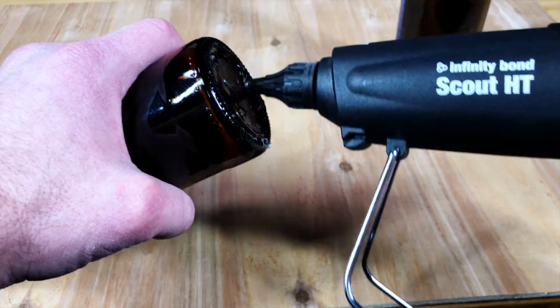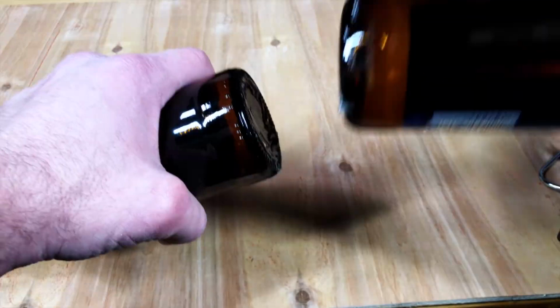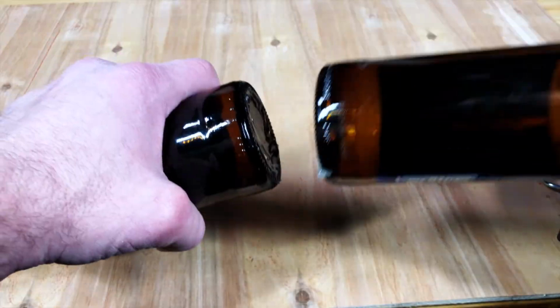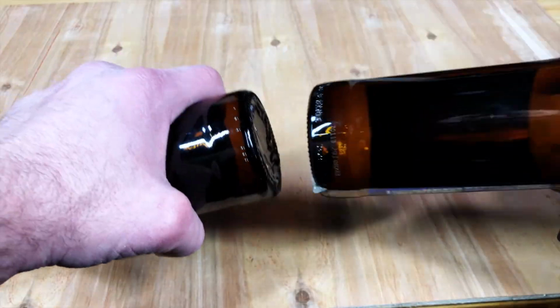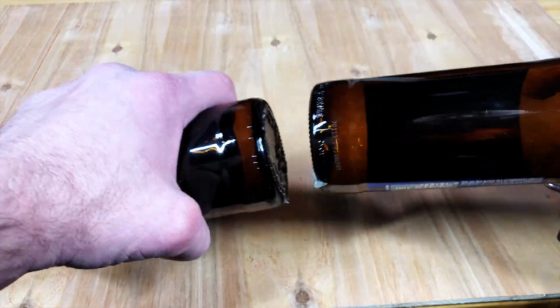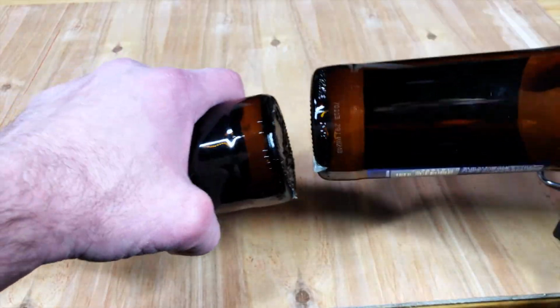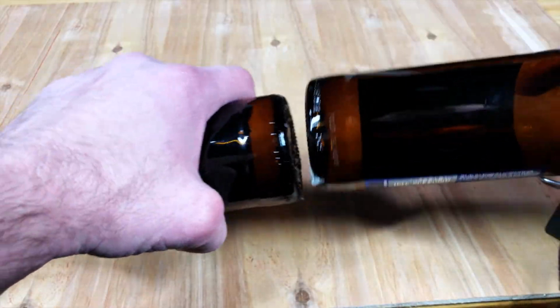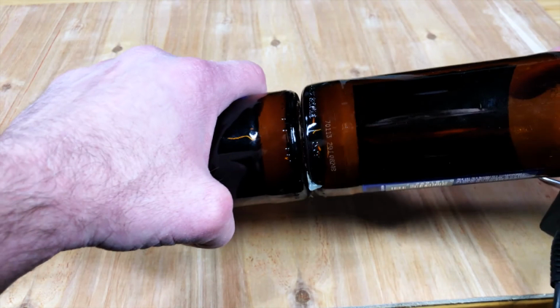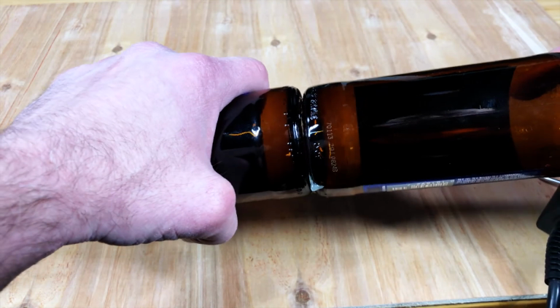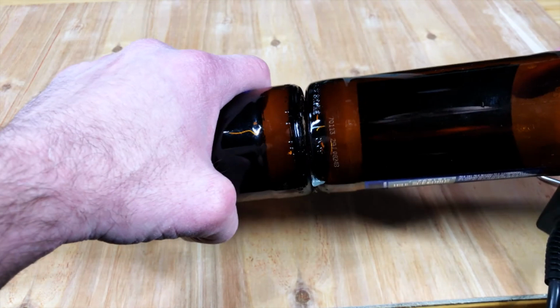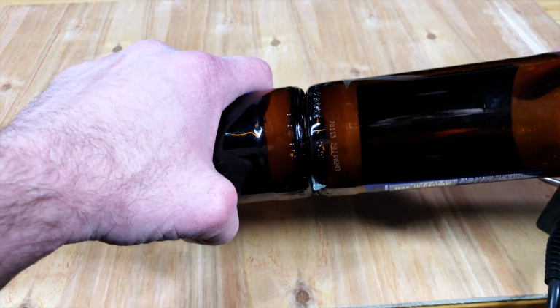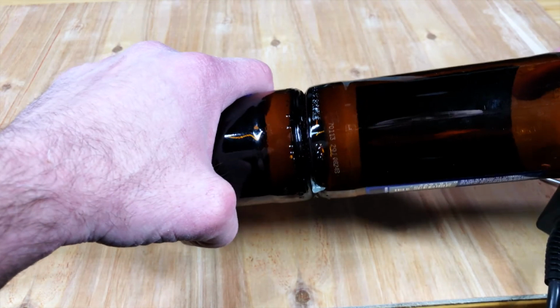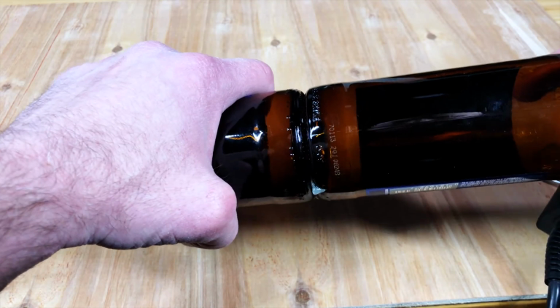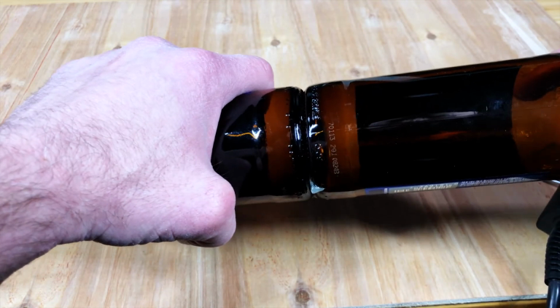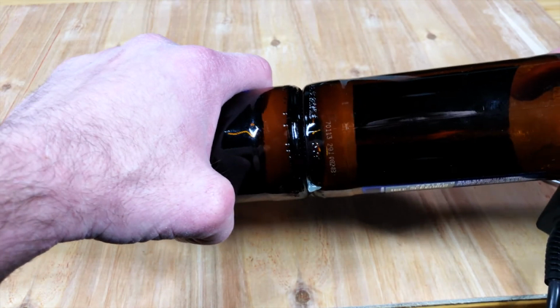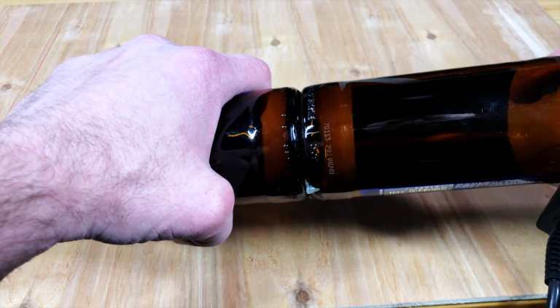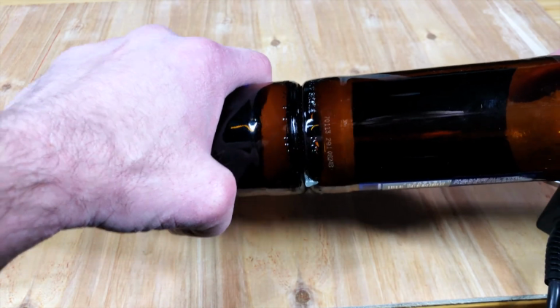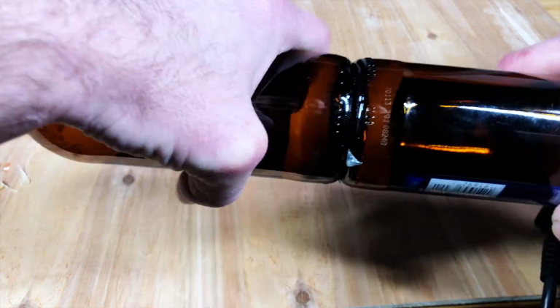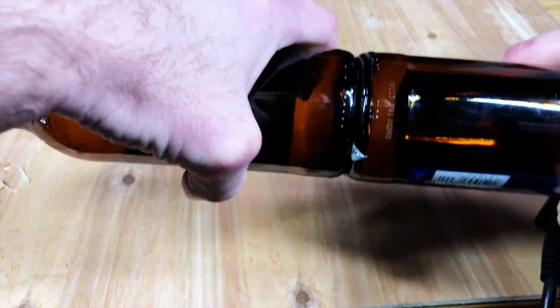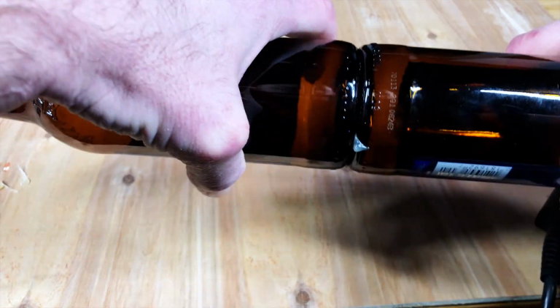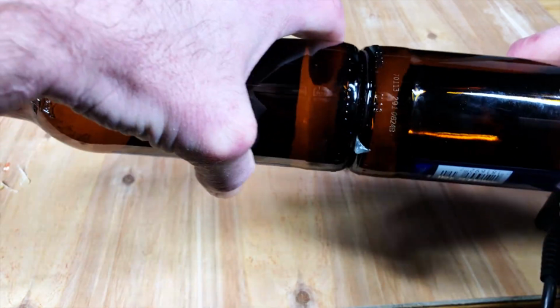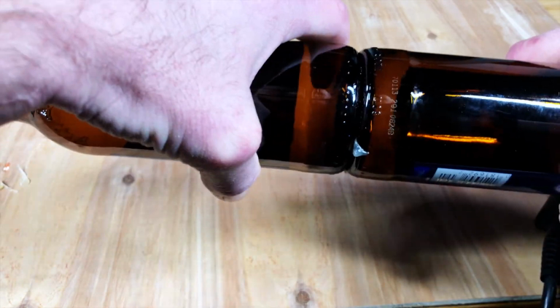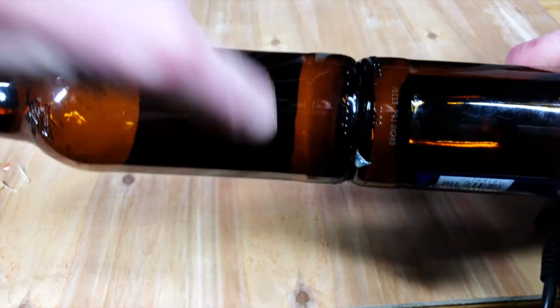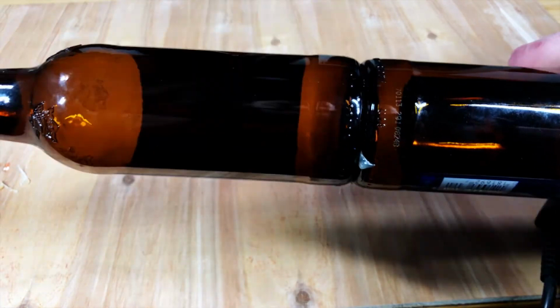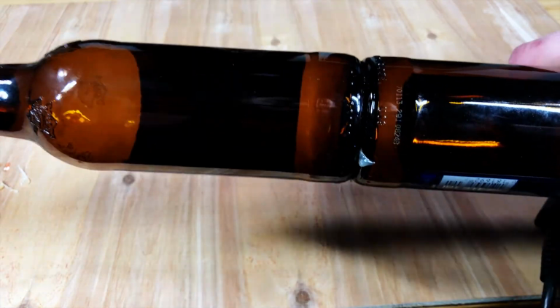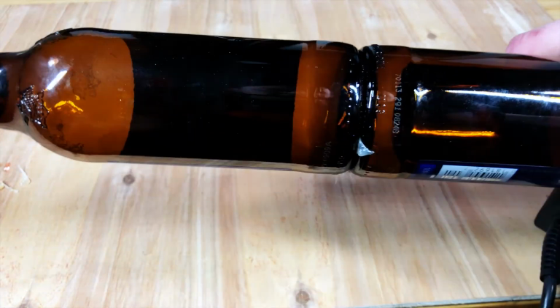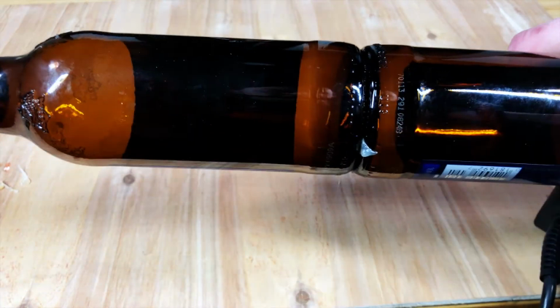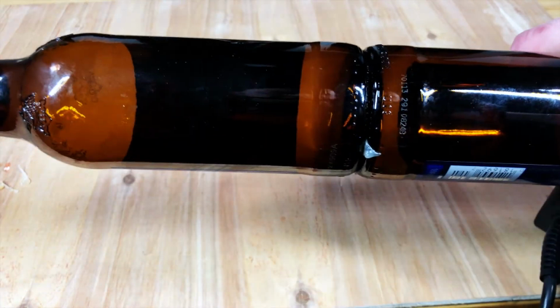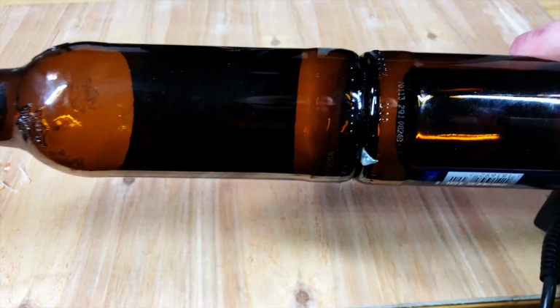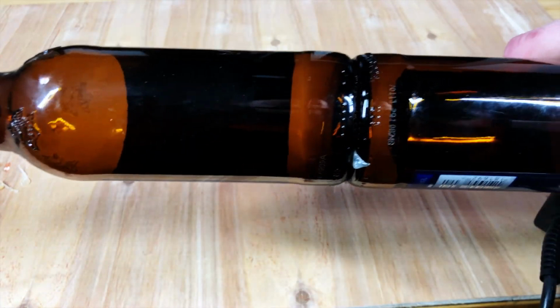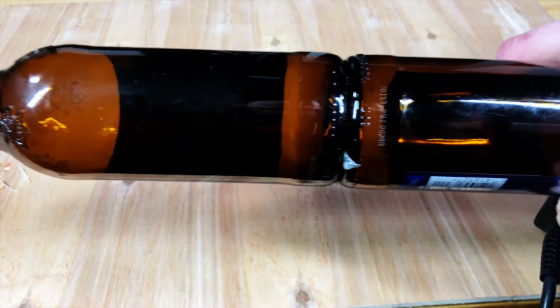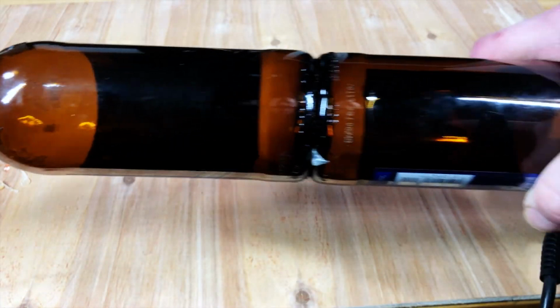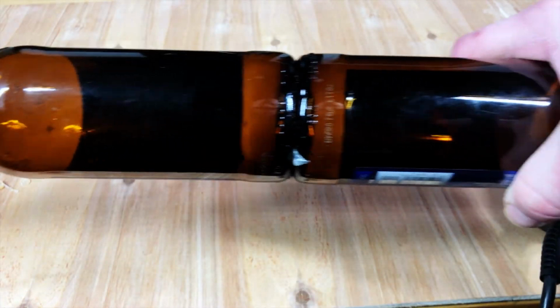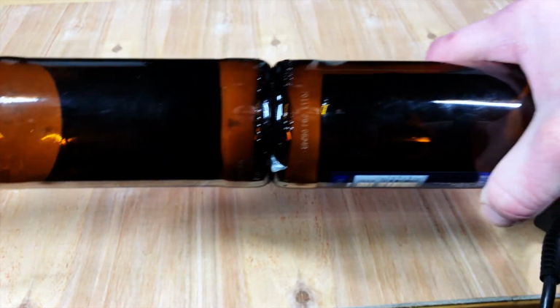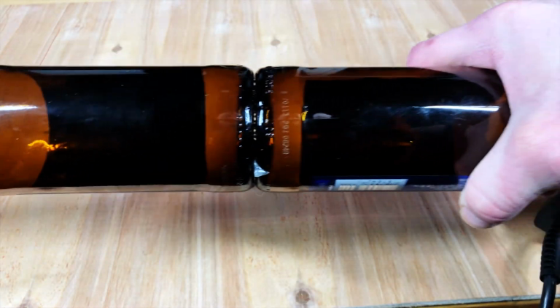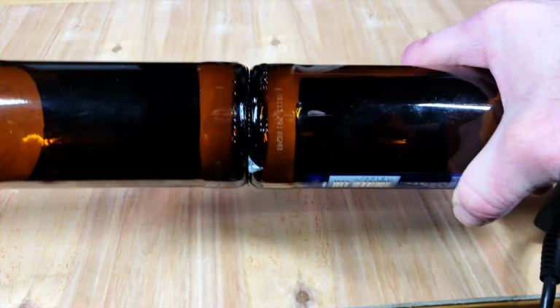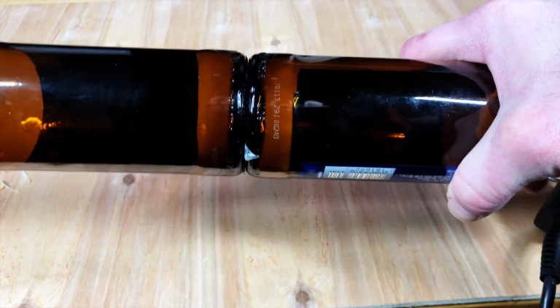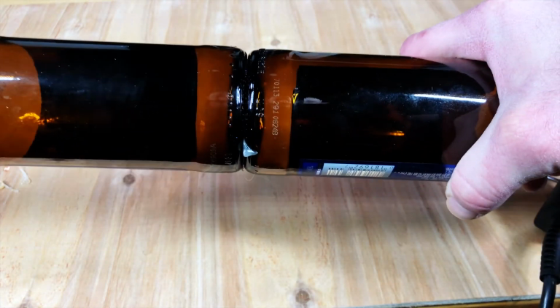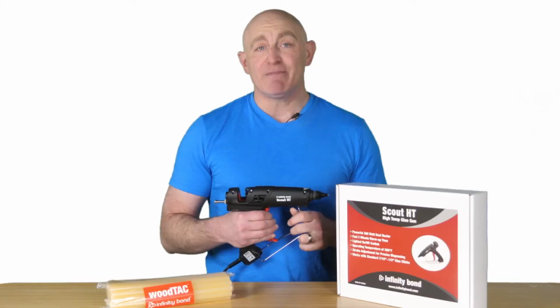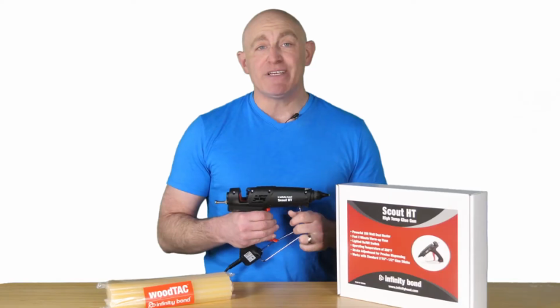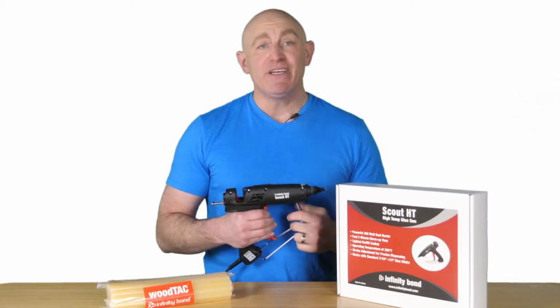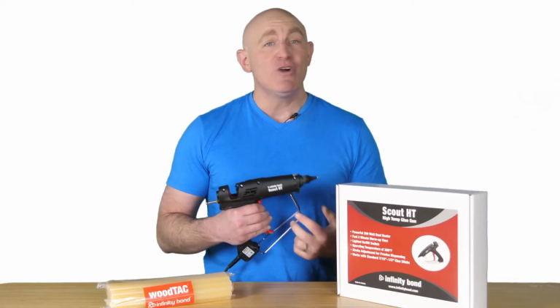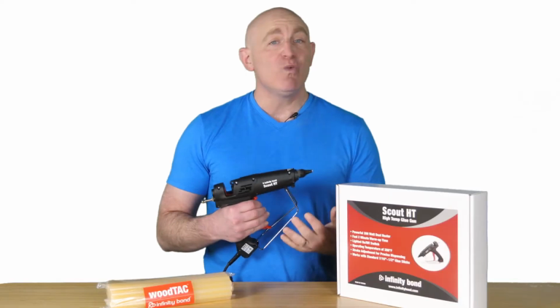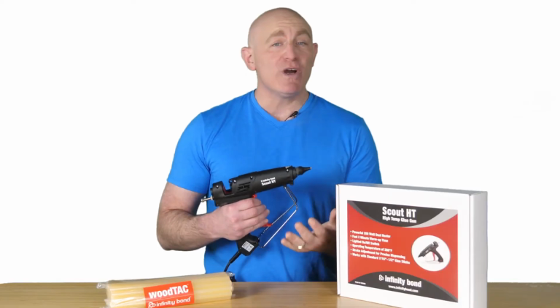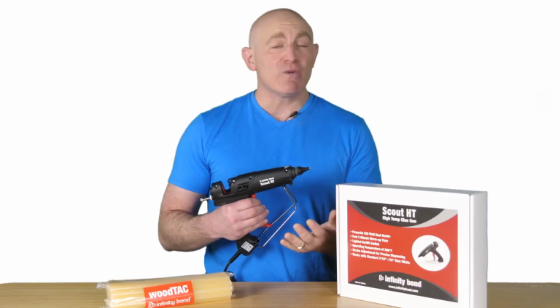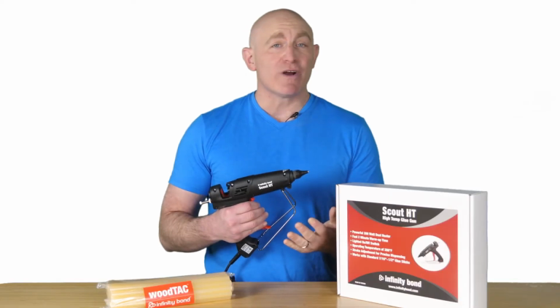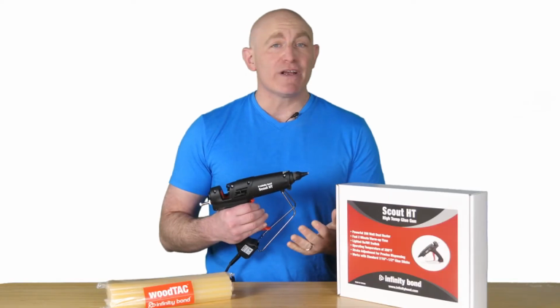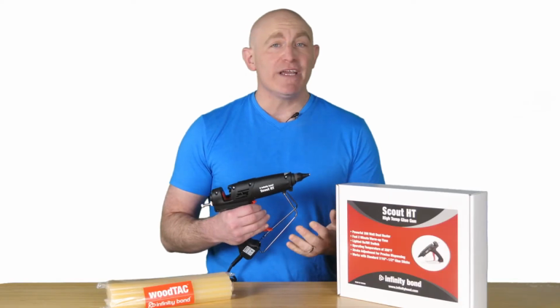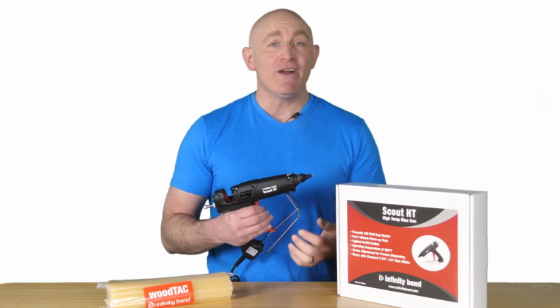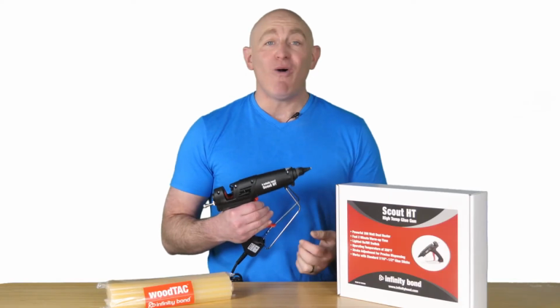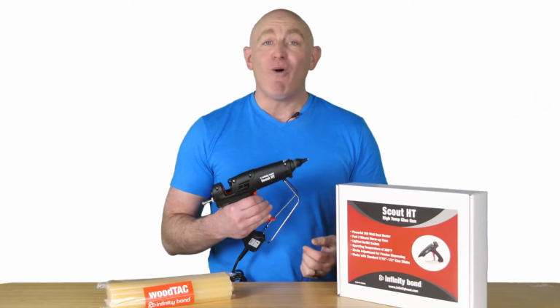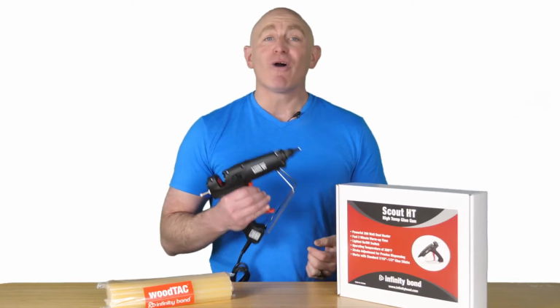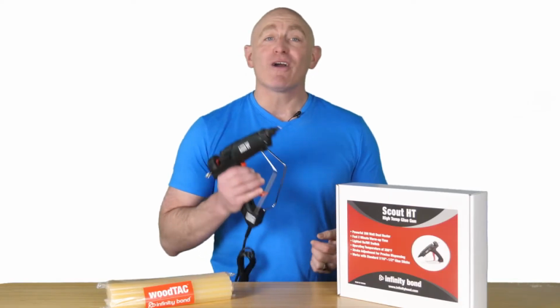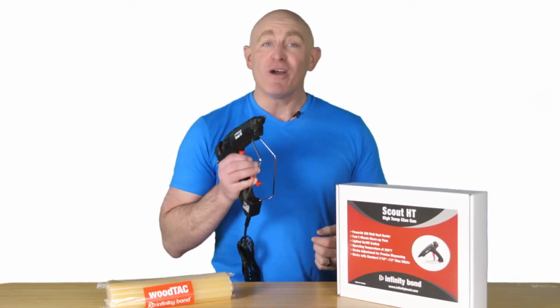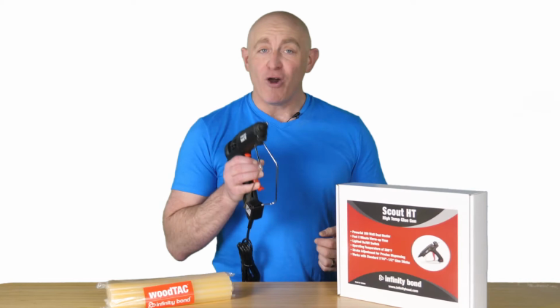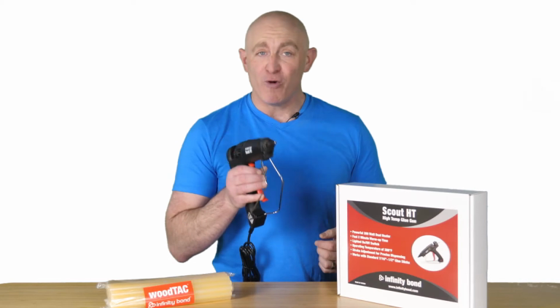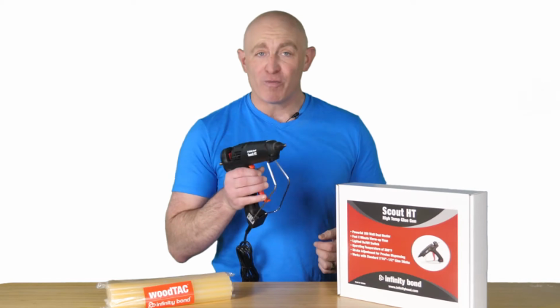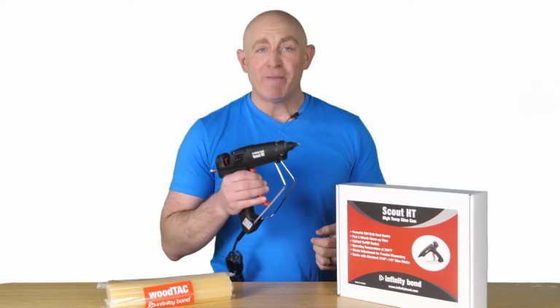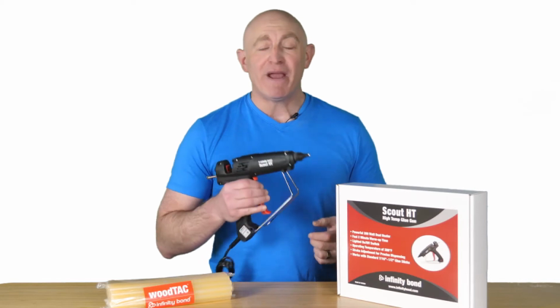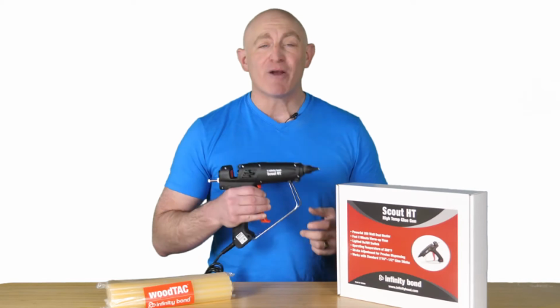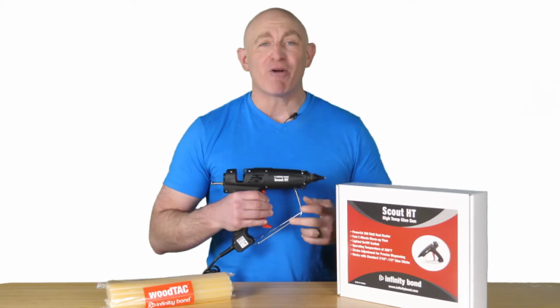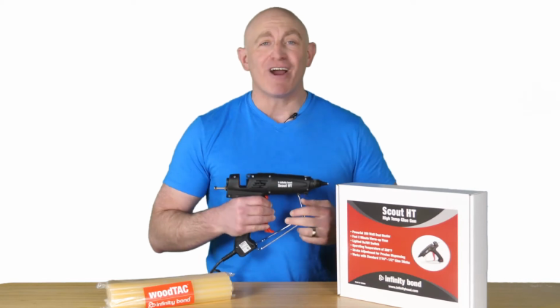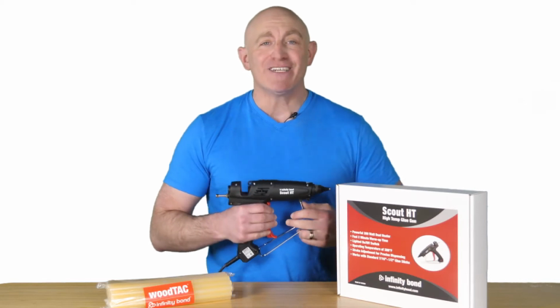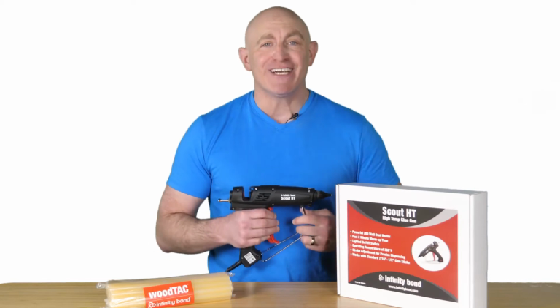Choose the Infinity Bond Scout for your next packaging, product assembly, woodworking, or home repair project.